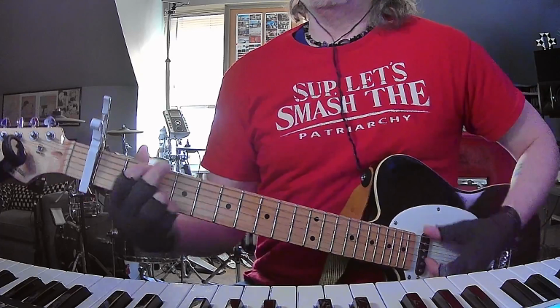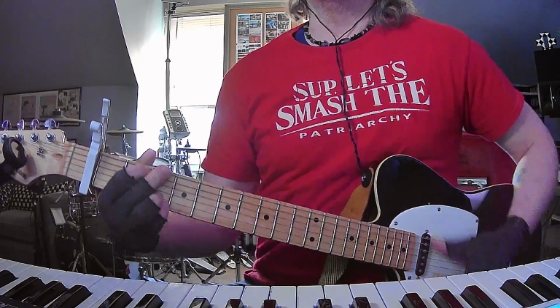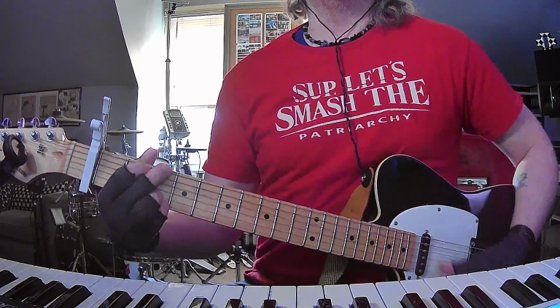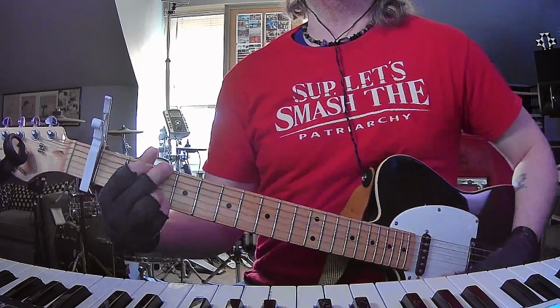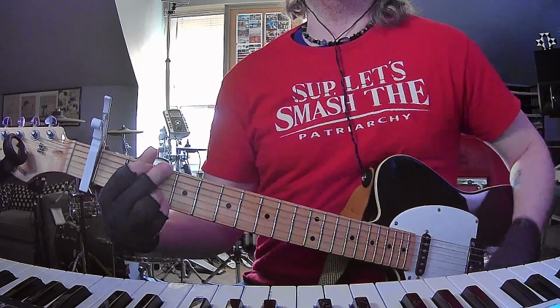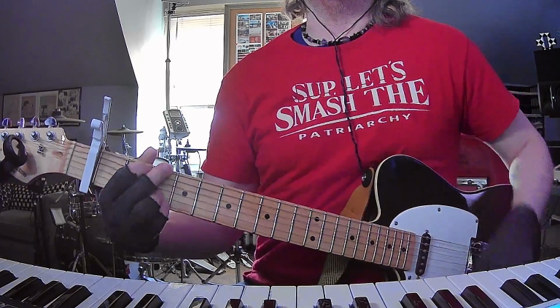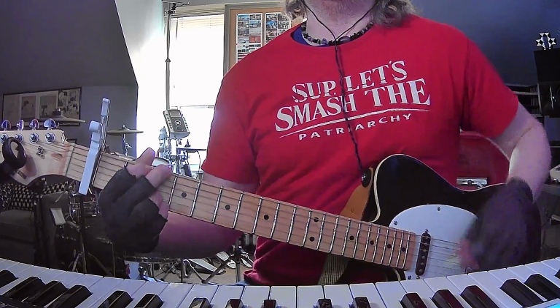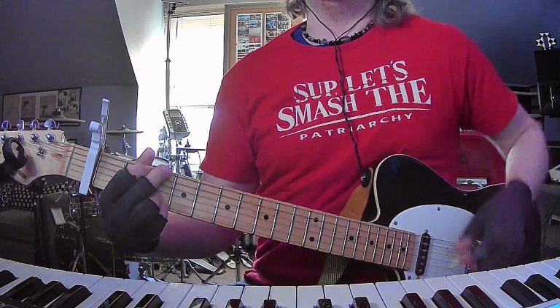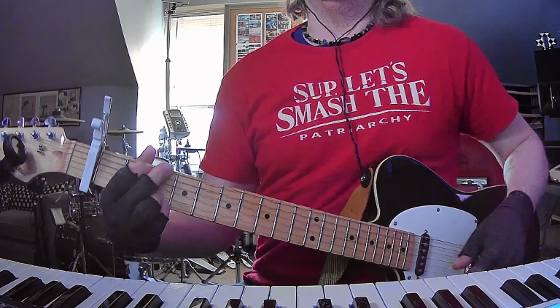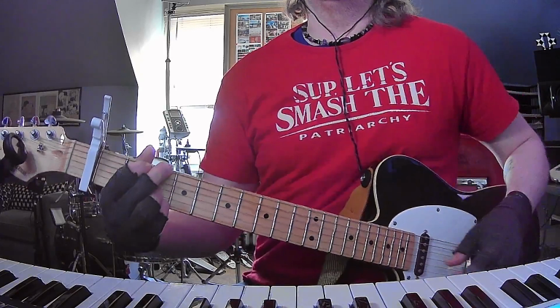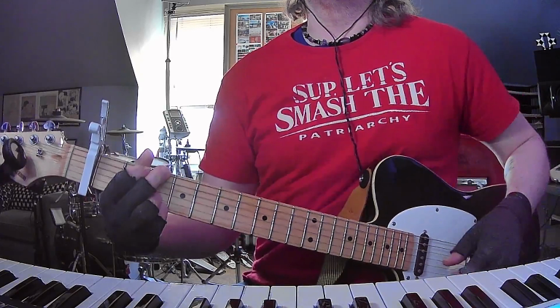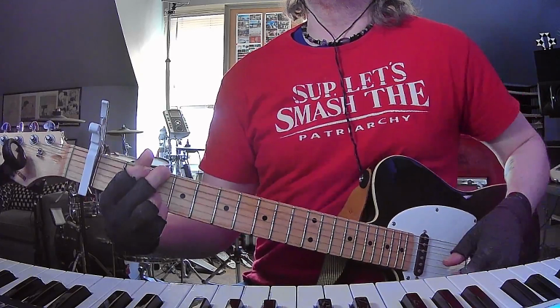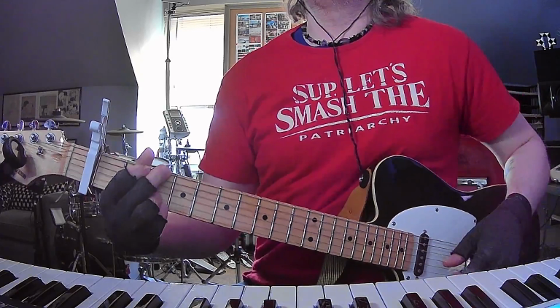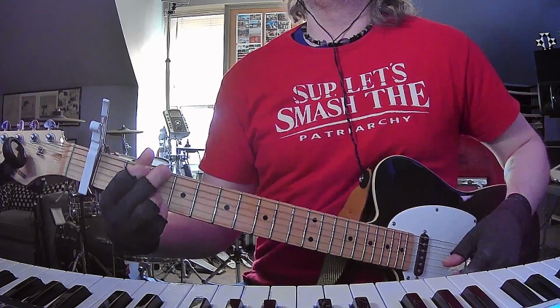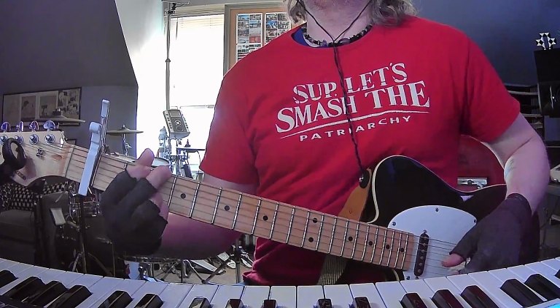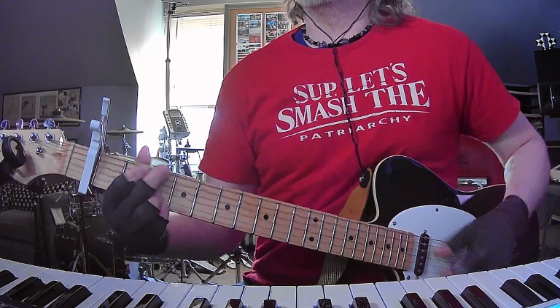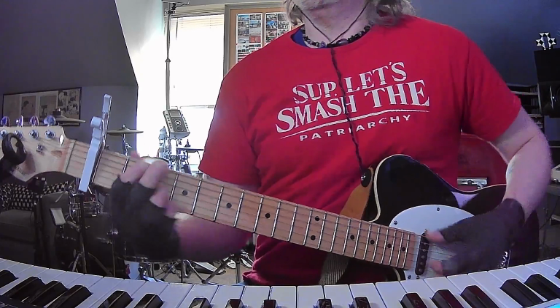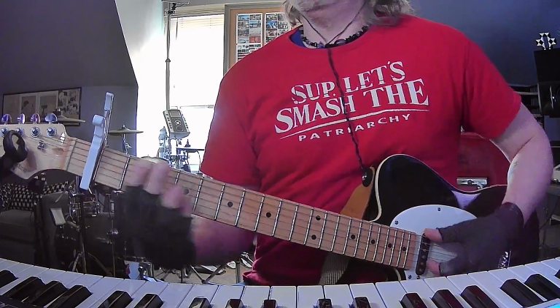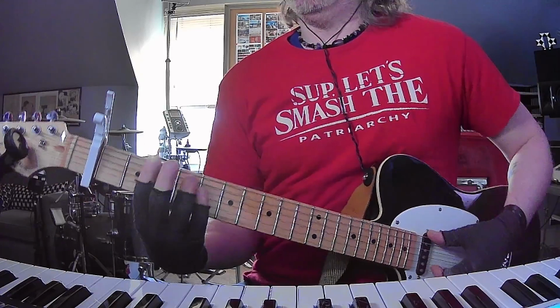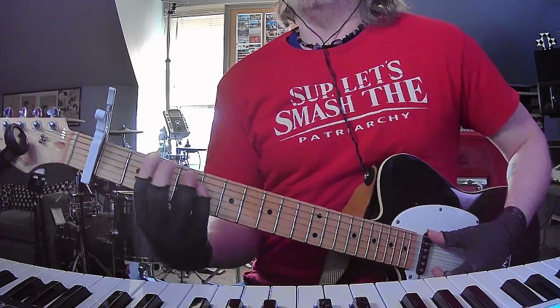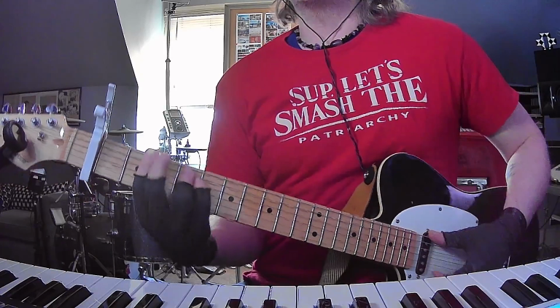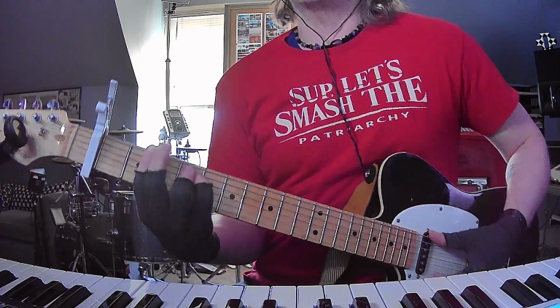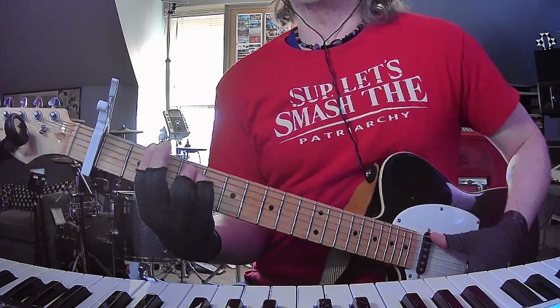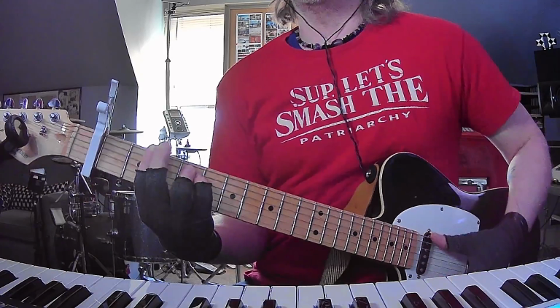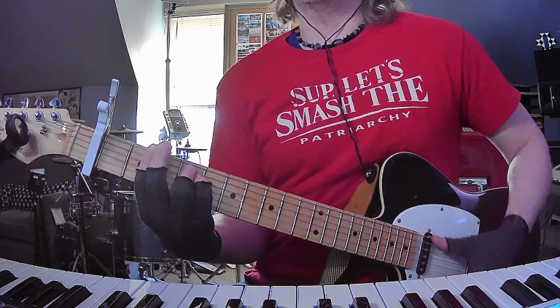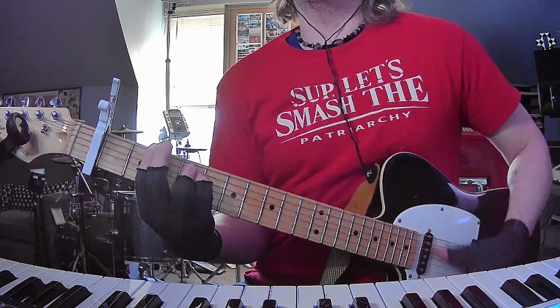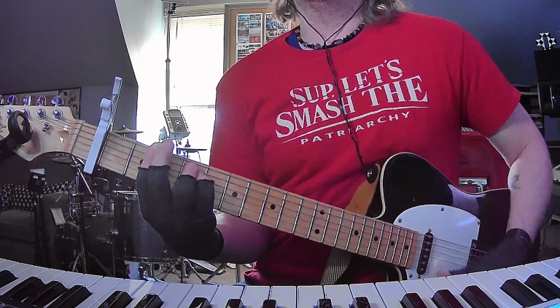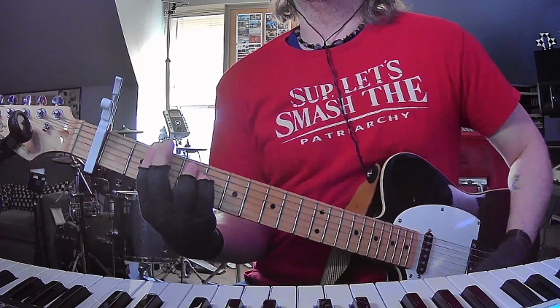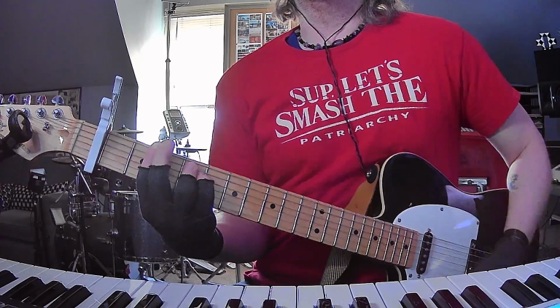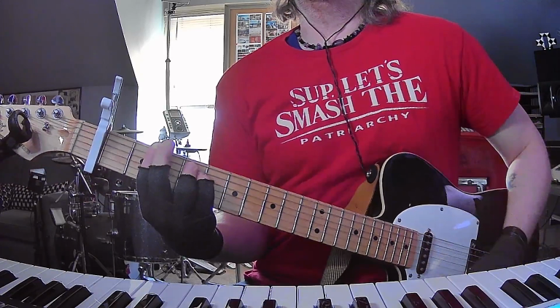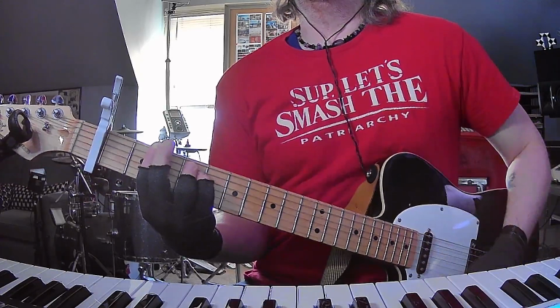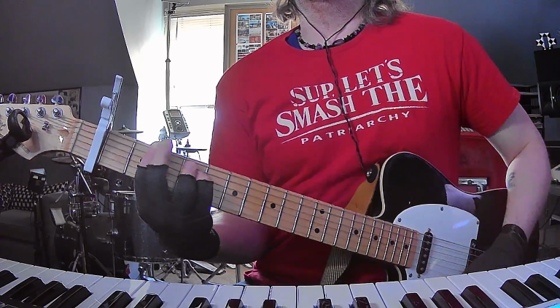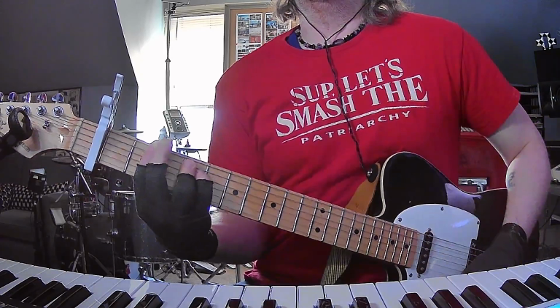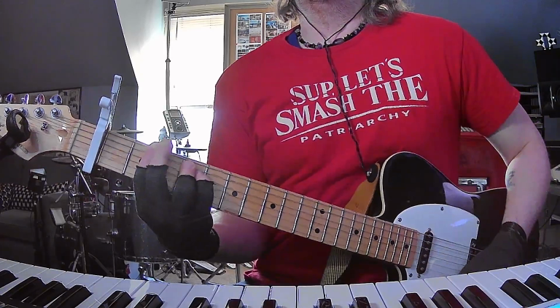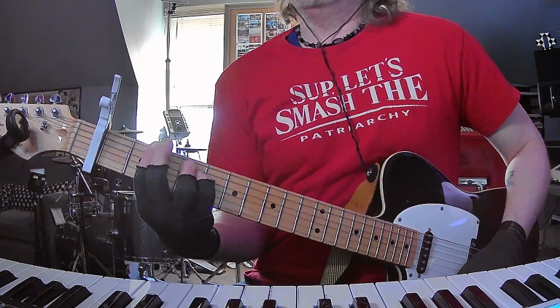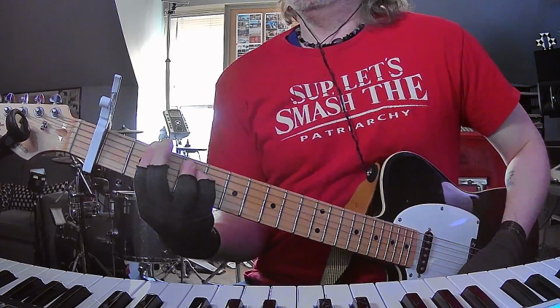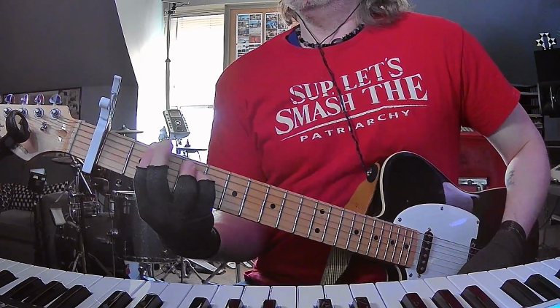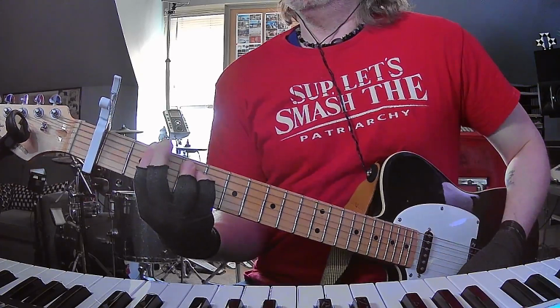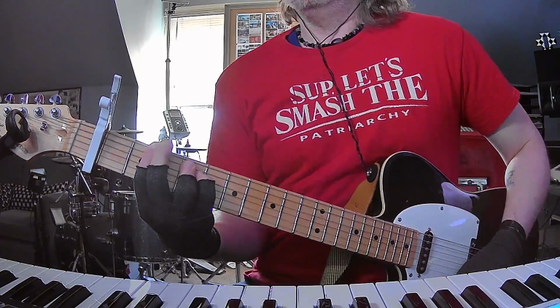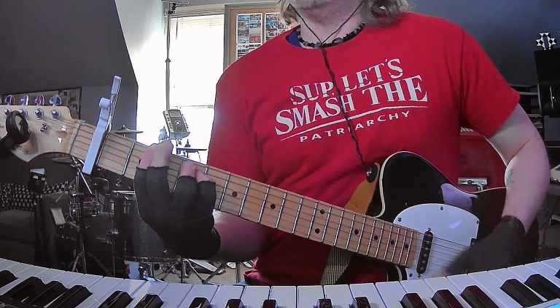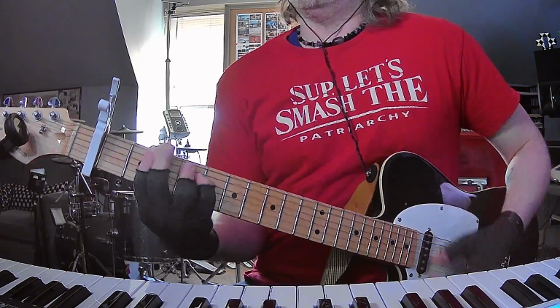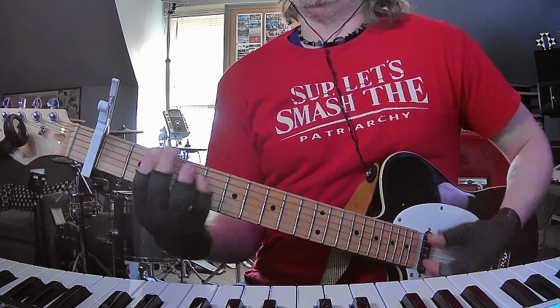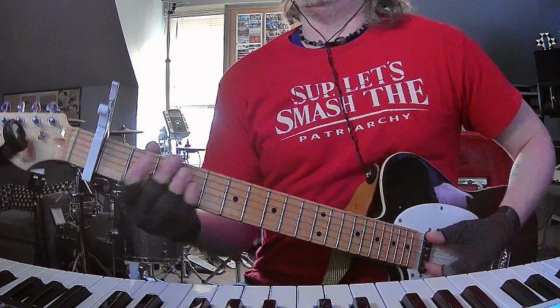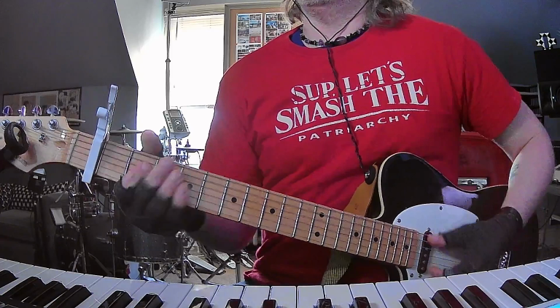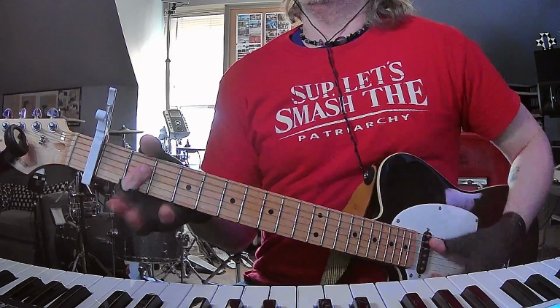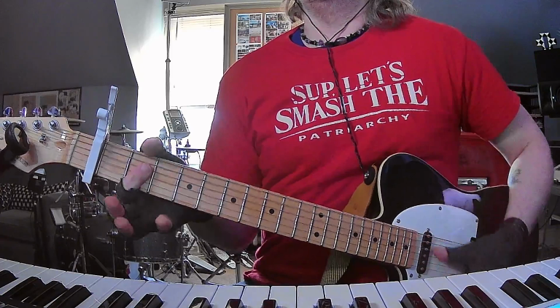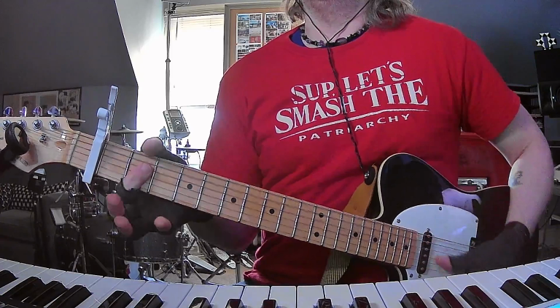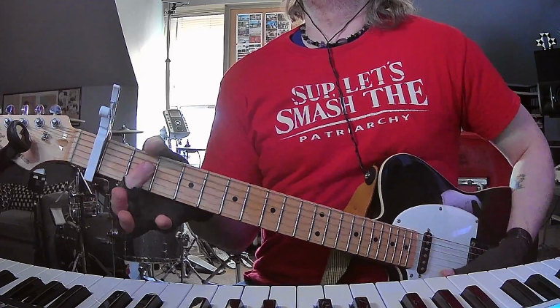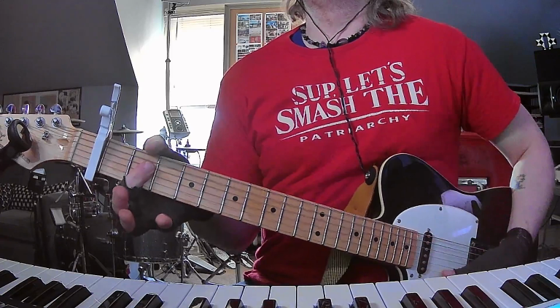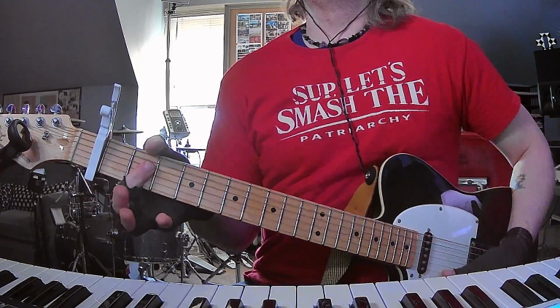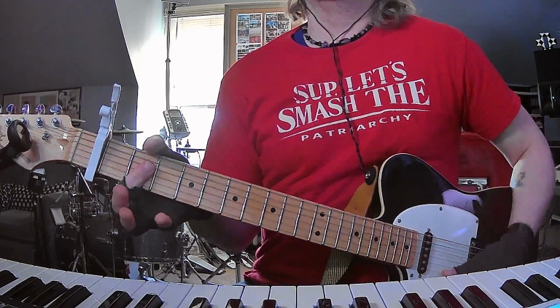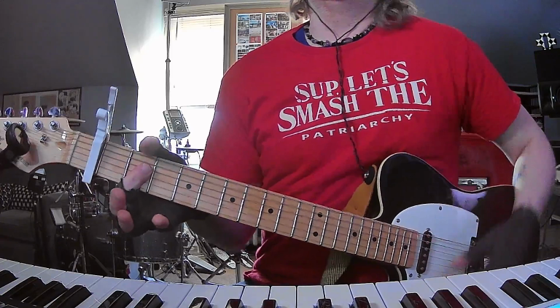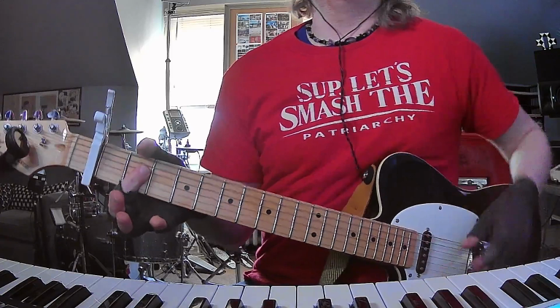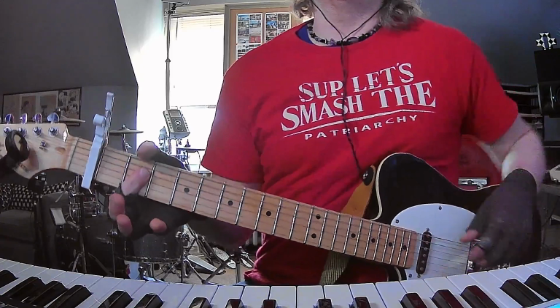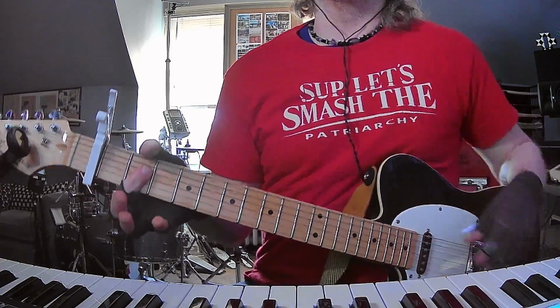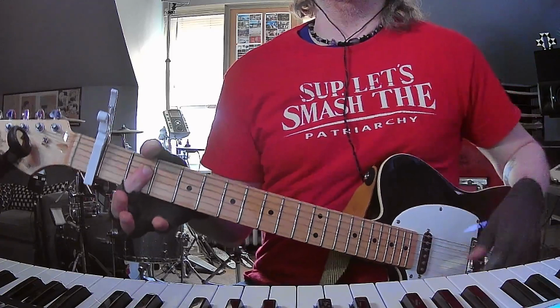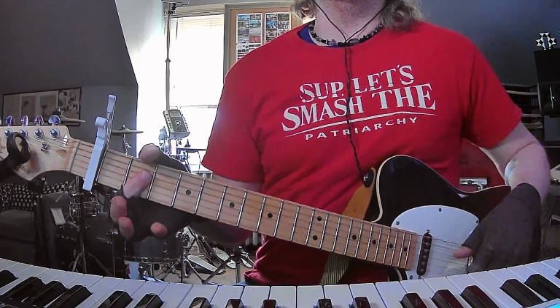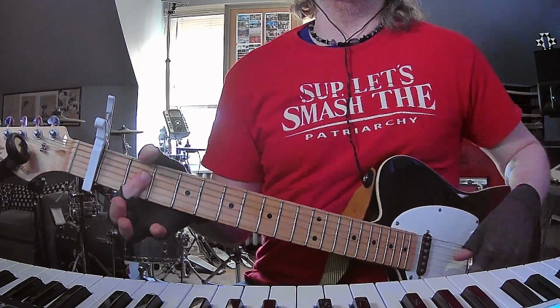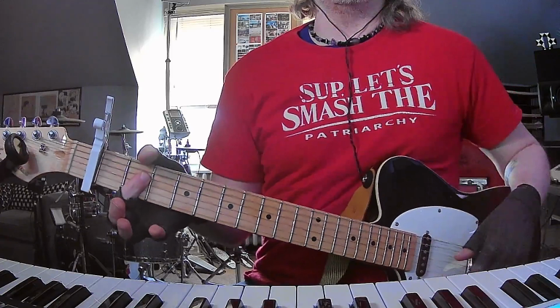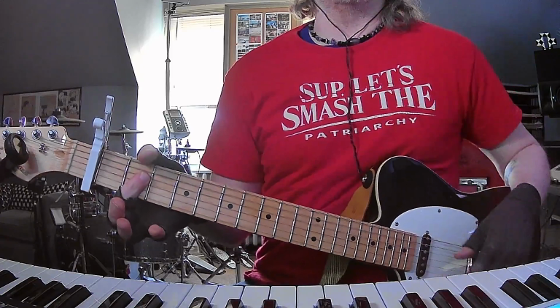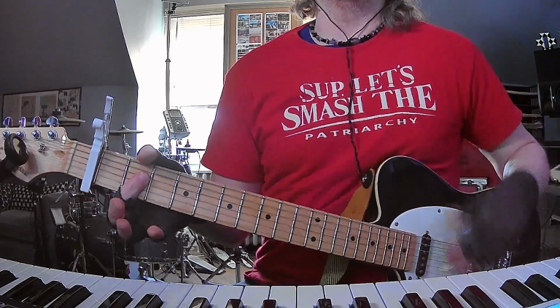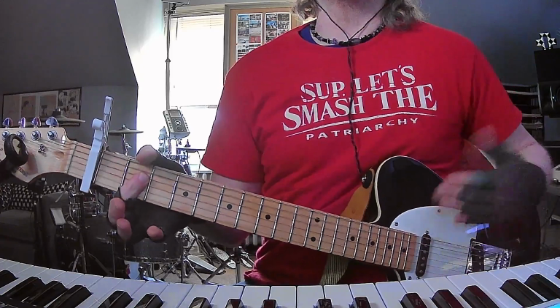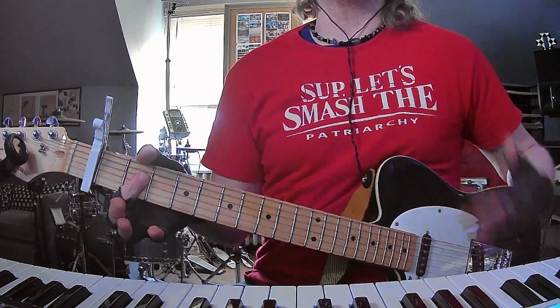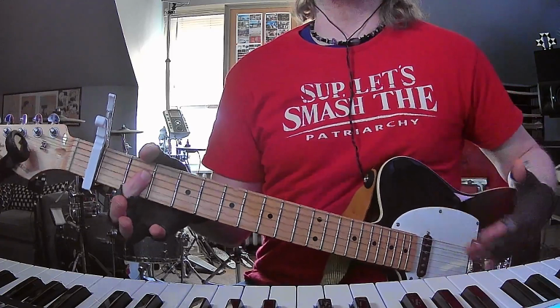Bridge is B minor, G, F sharp minor — you're gonna hold that while she sings the harmonies that stack on each other.